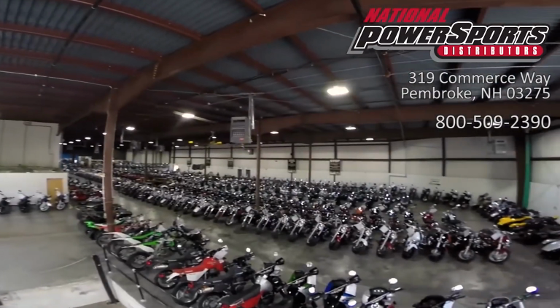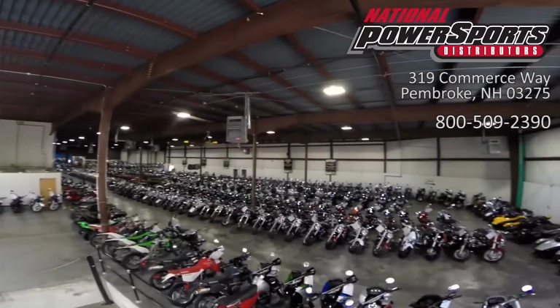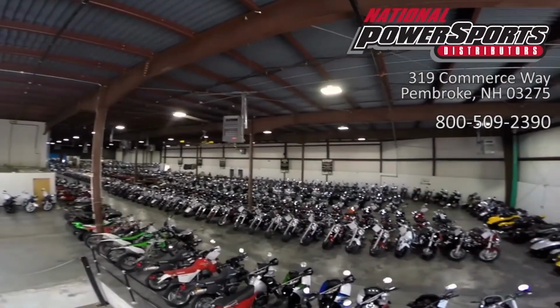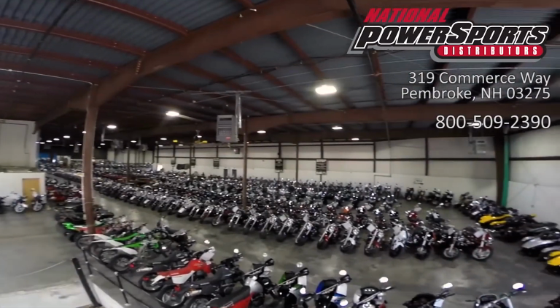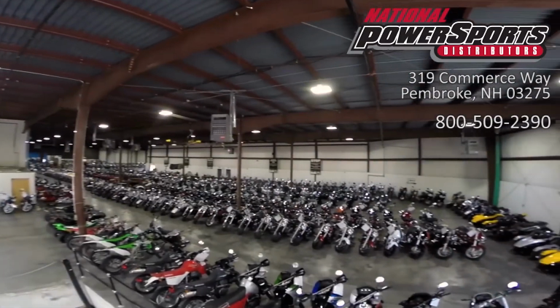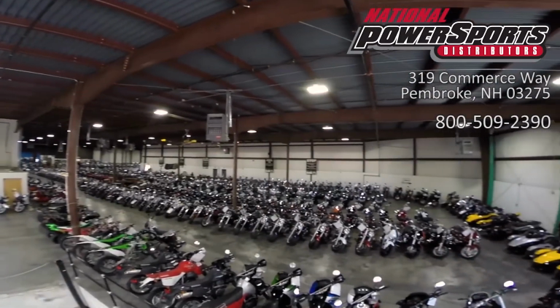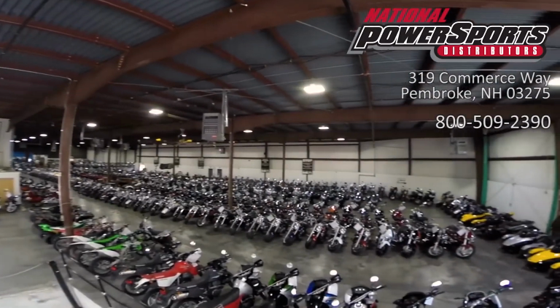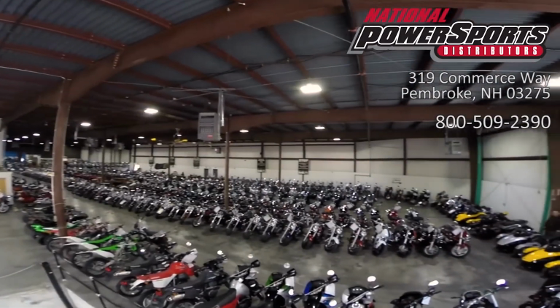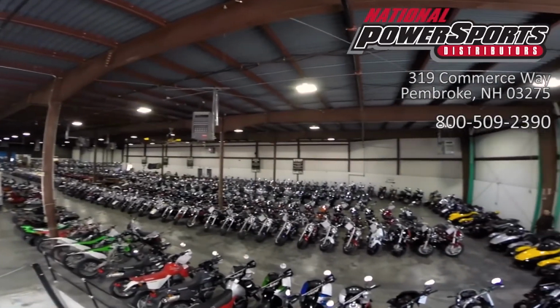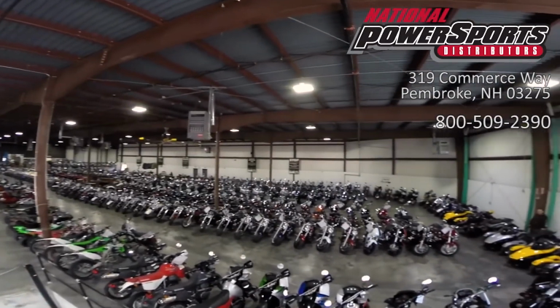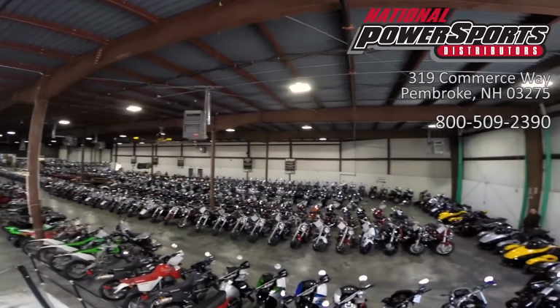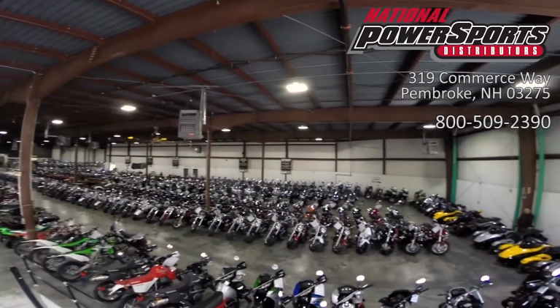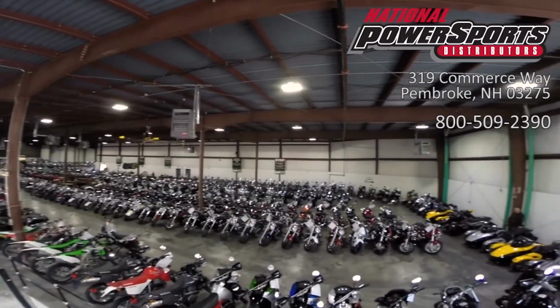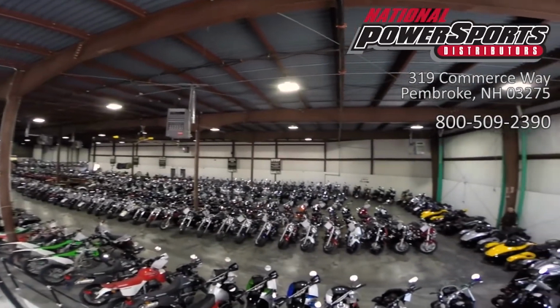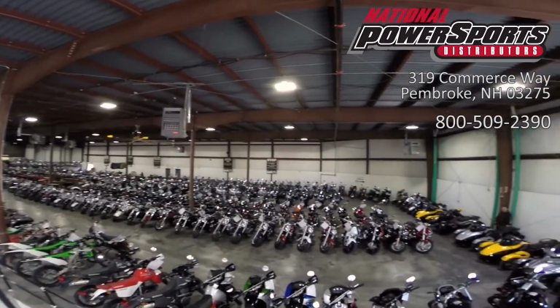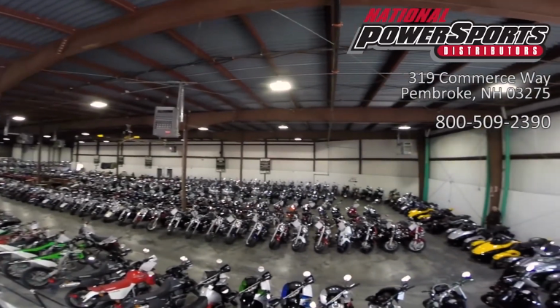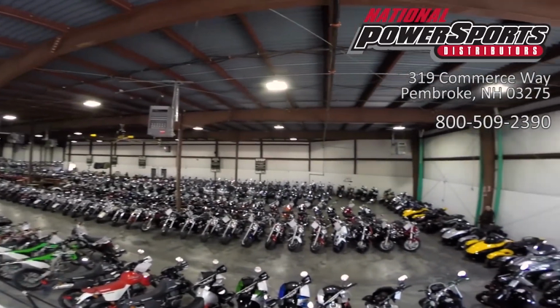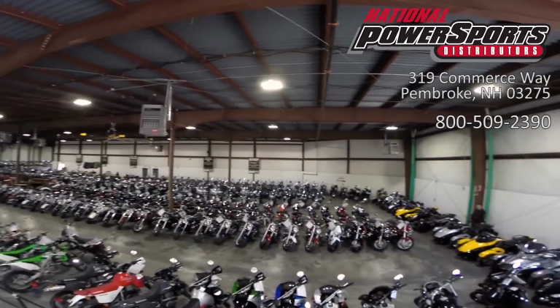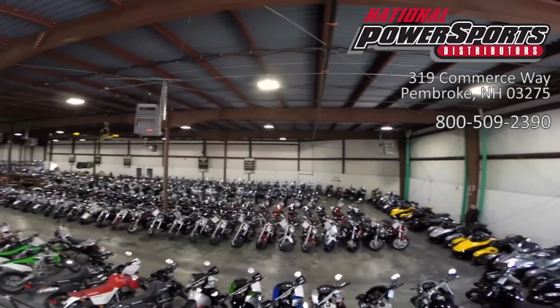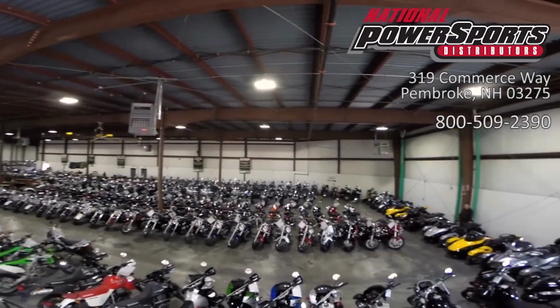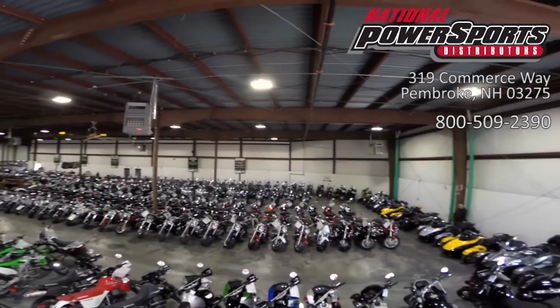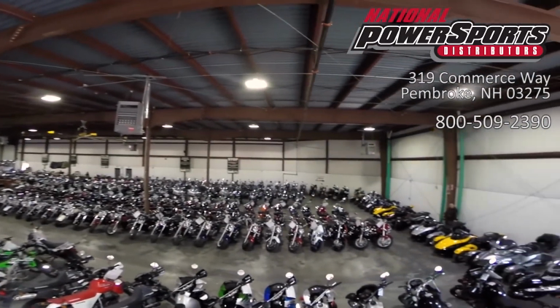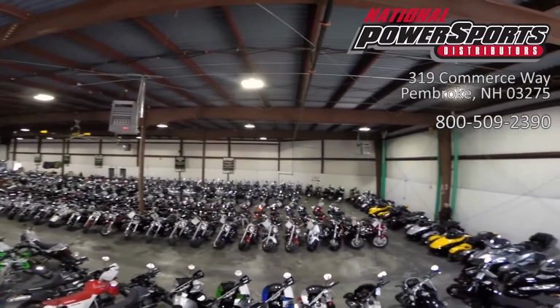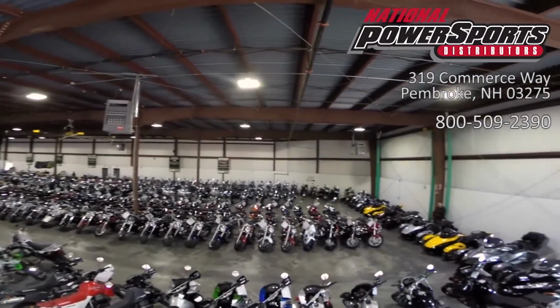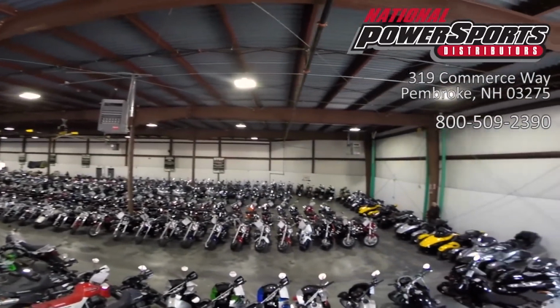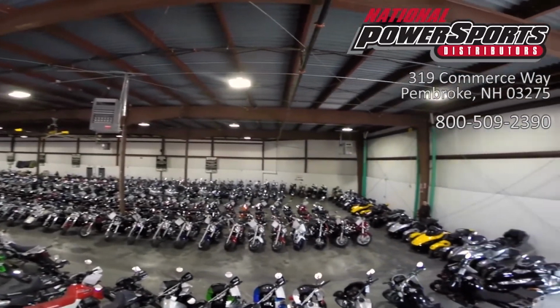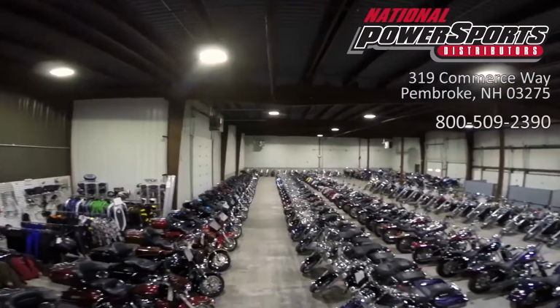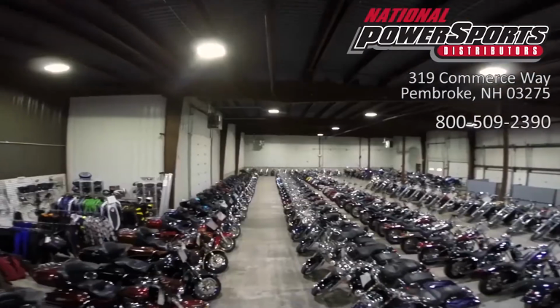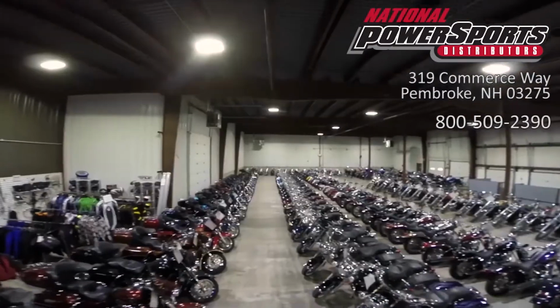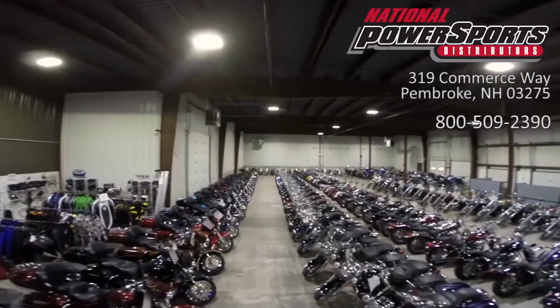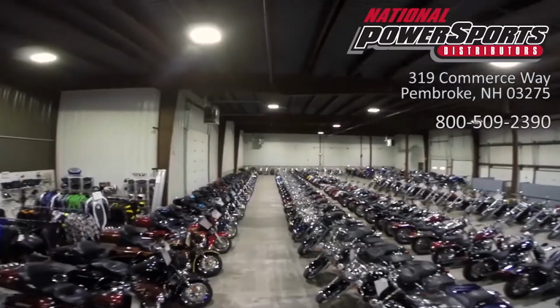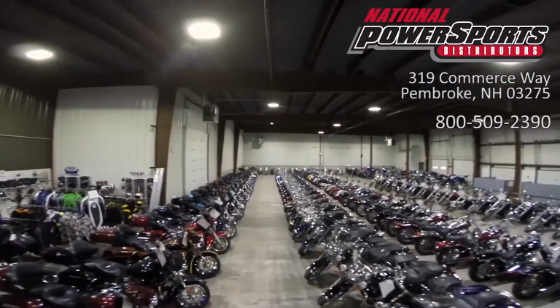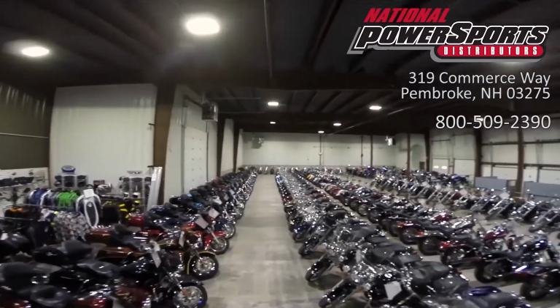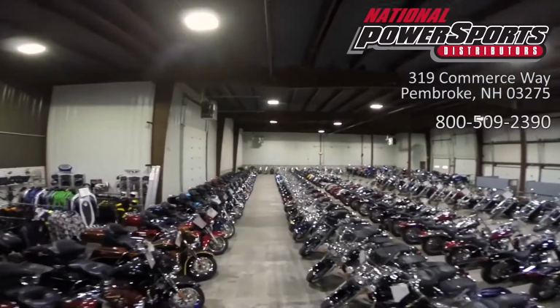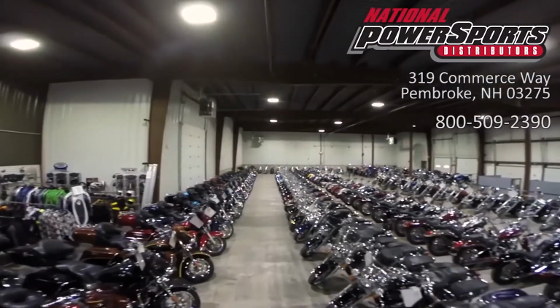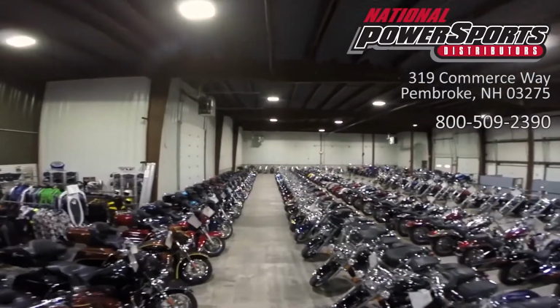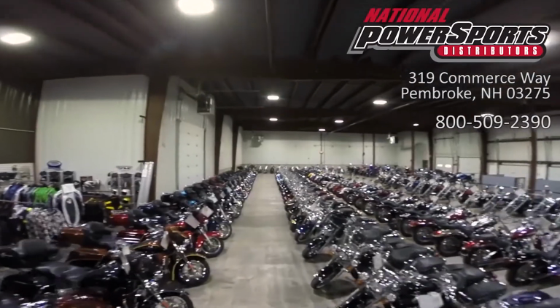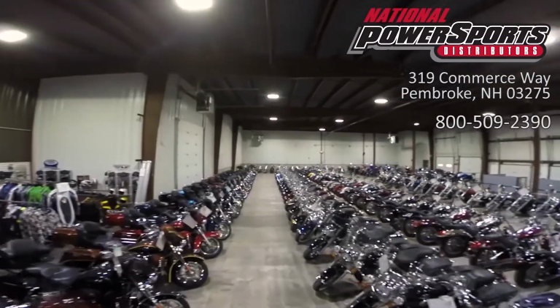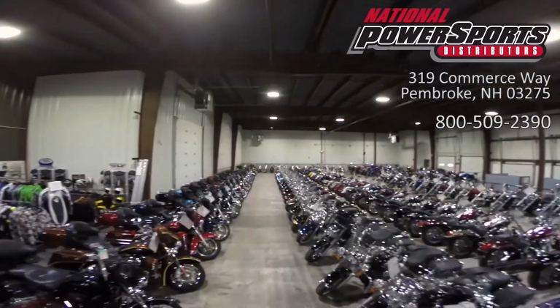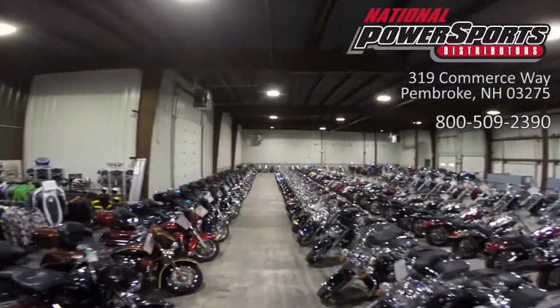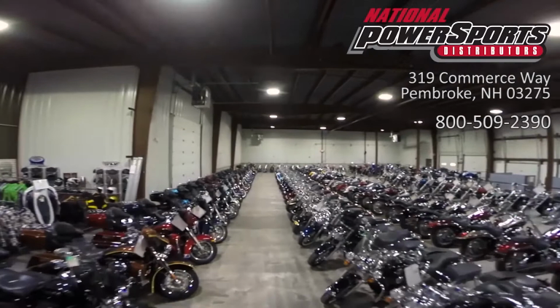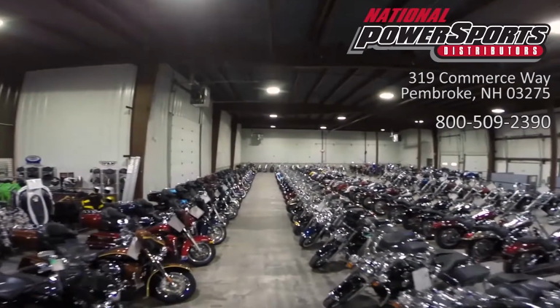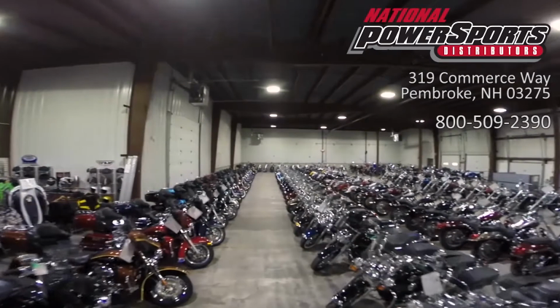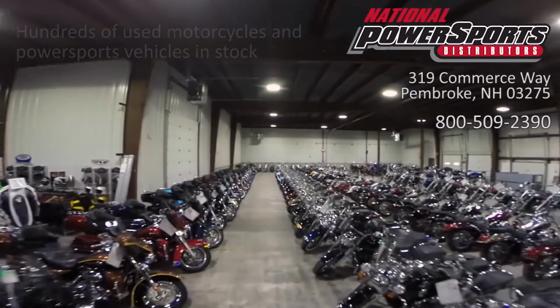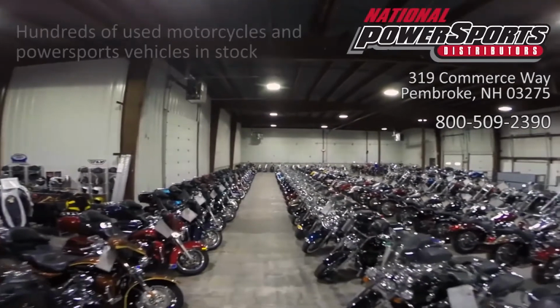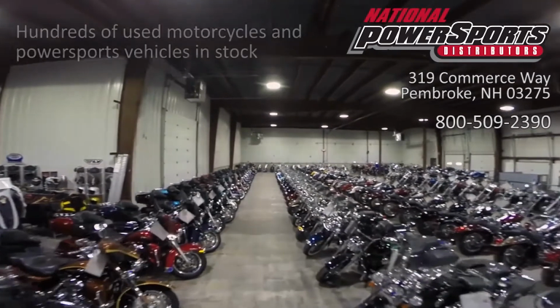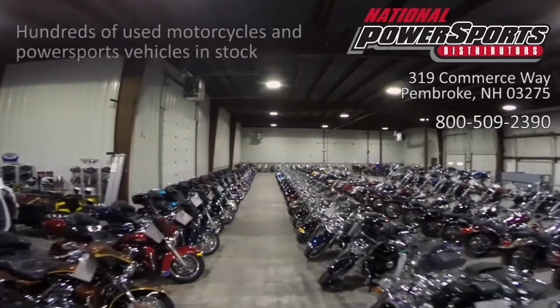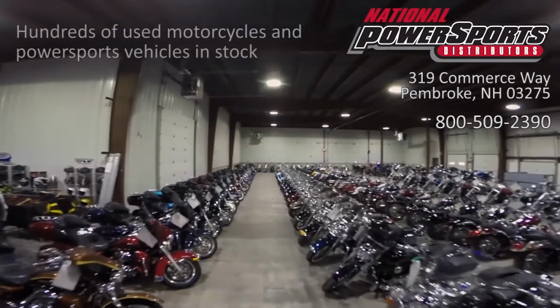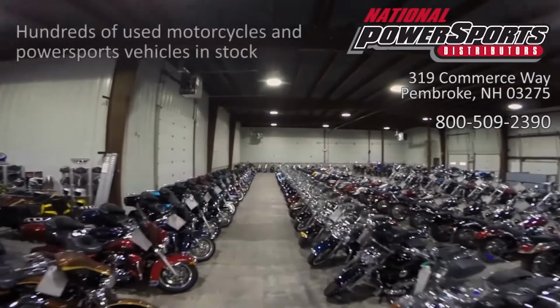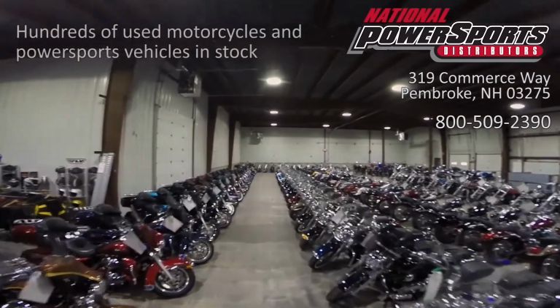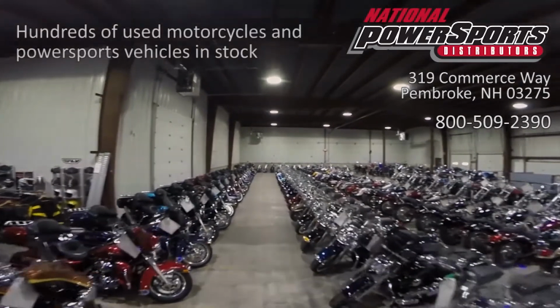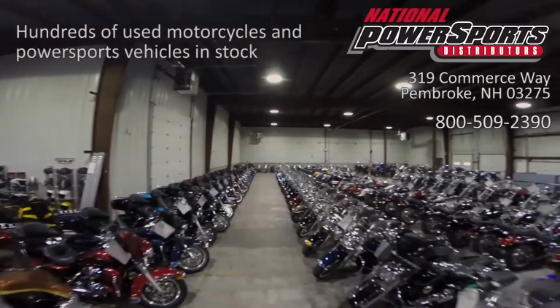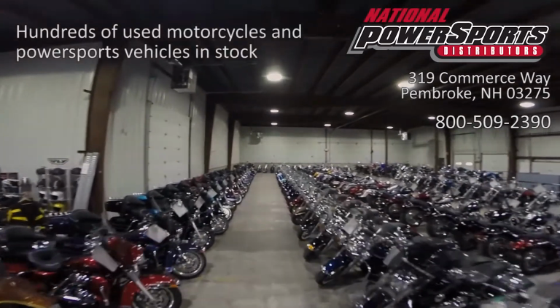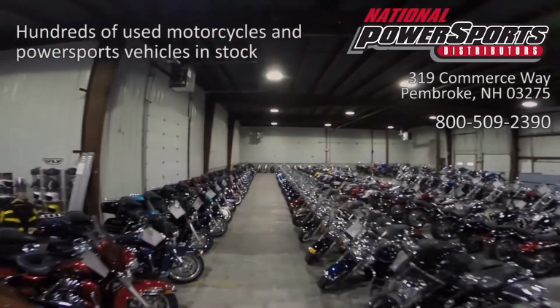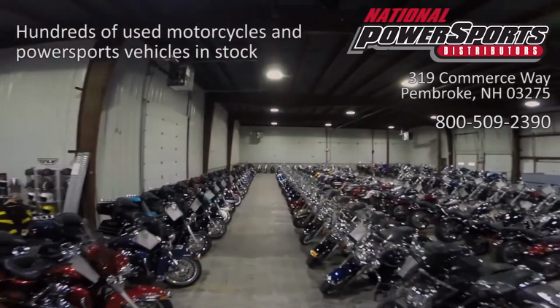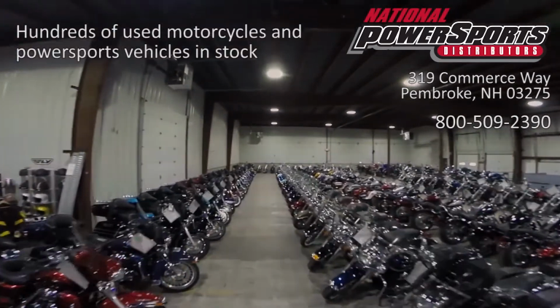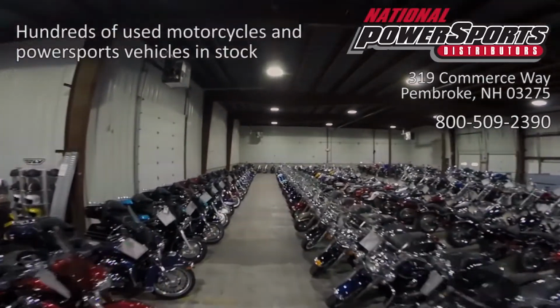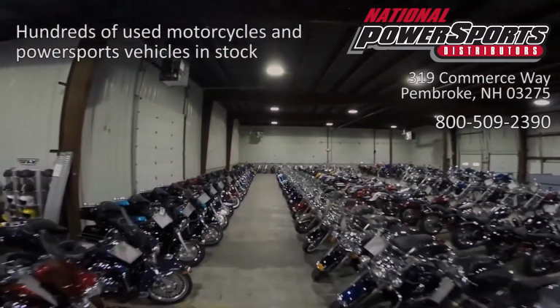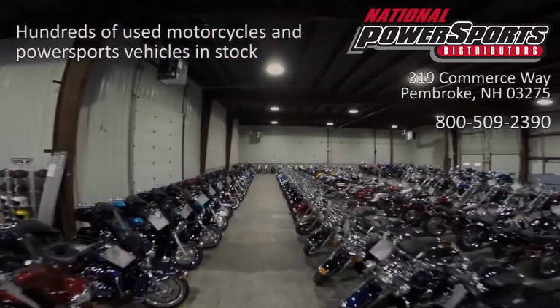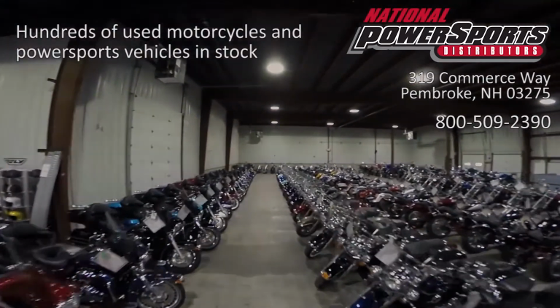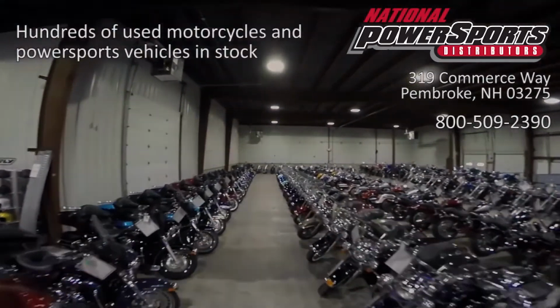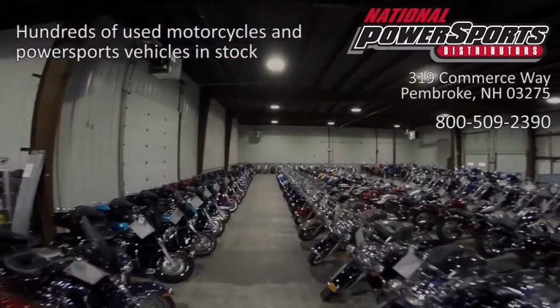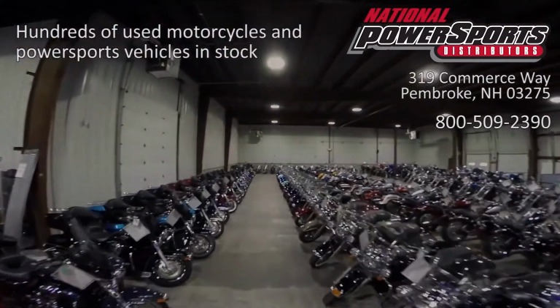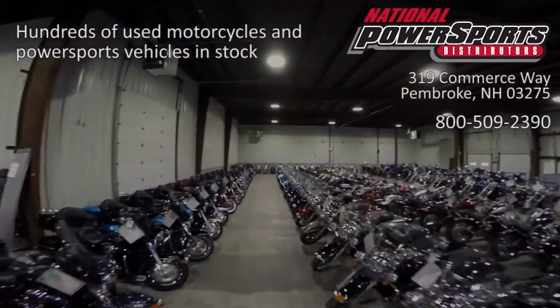We have also purchased the CycleChex Vehicle History Report. You can view this report by clicking the link on the right side of the video.